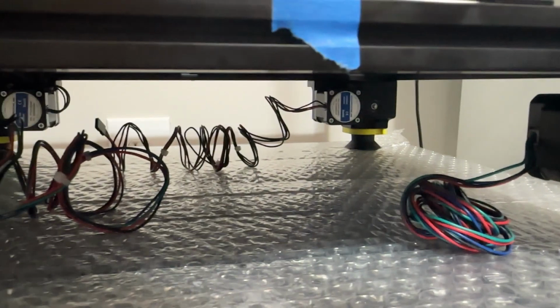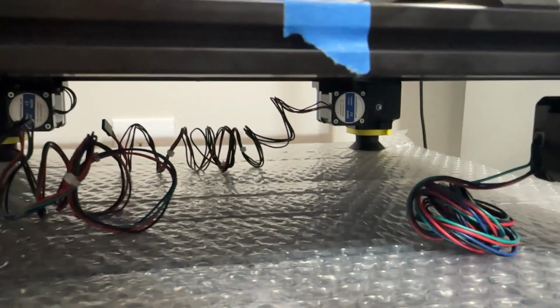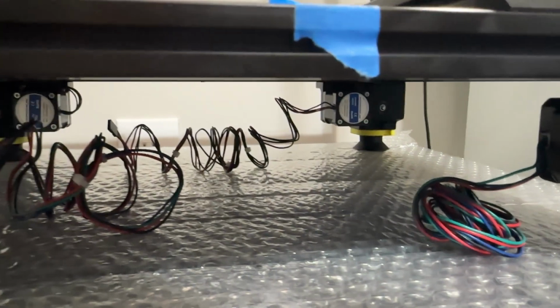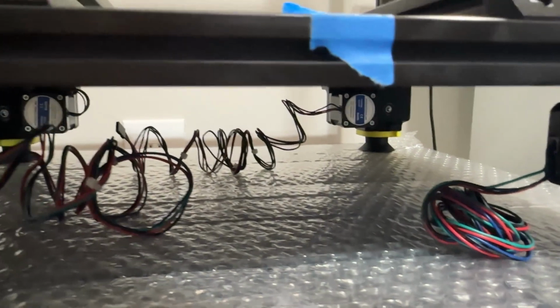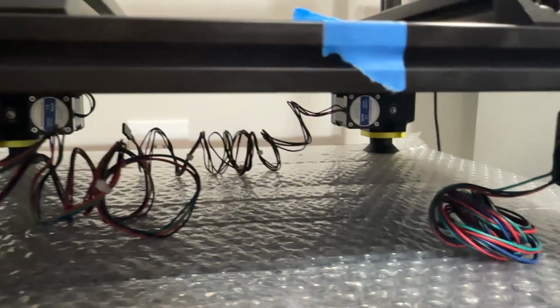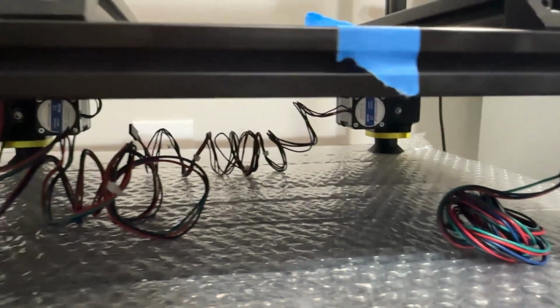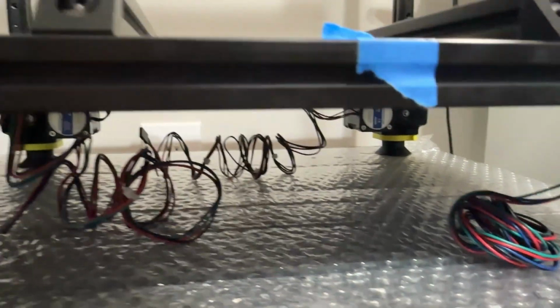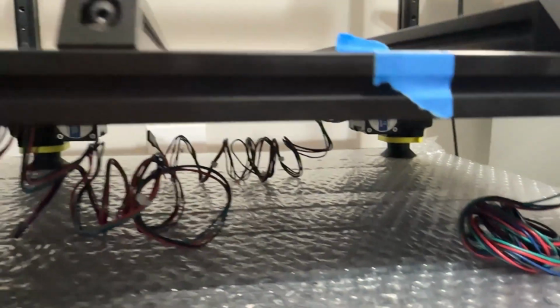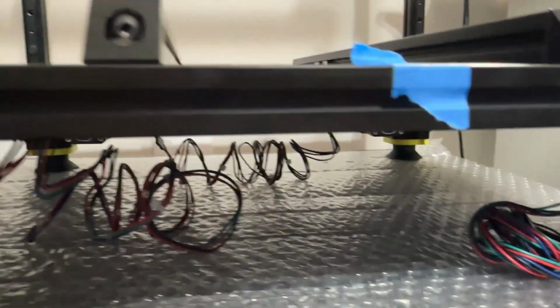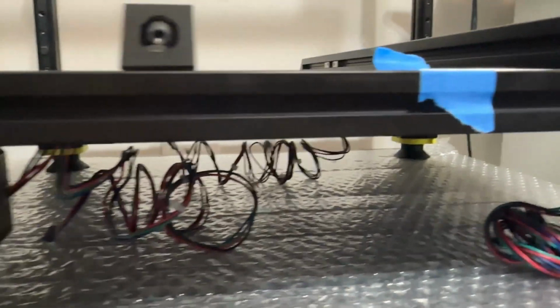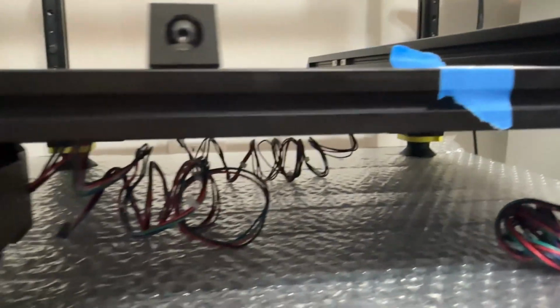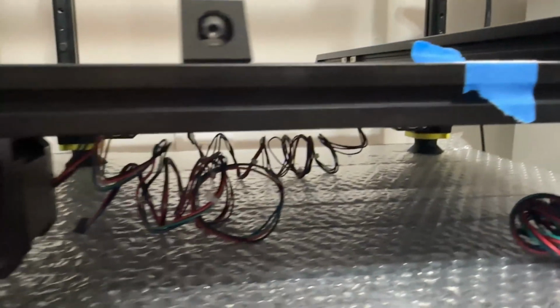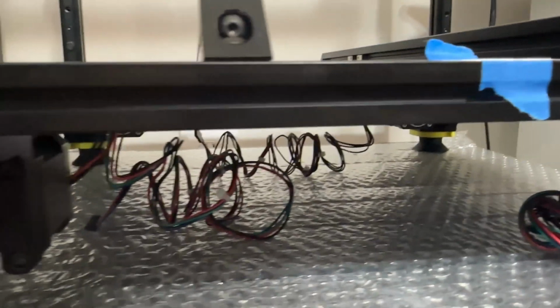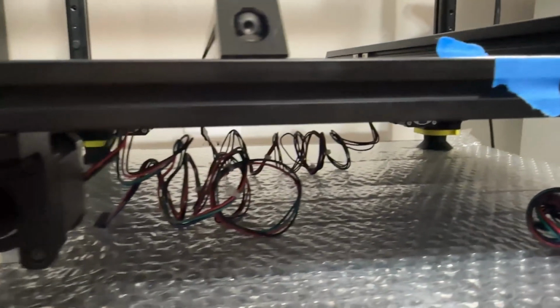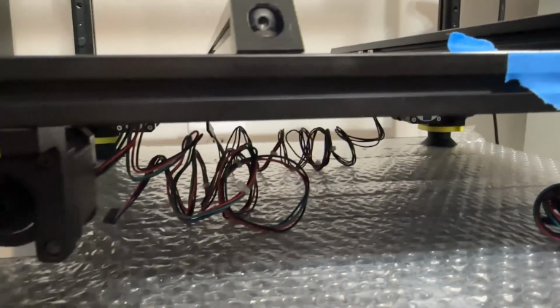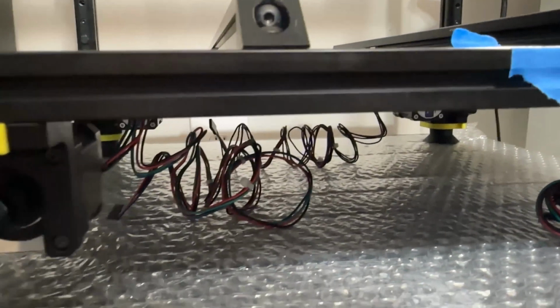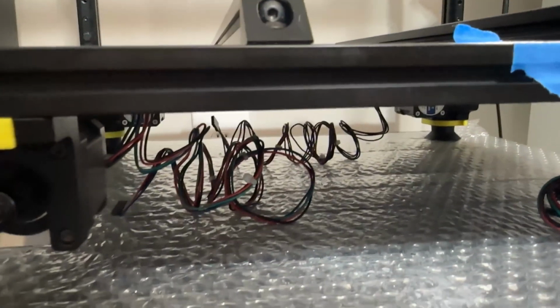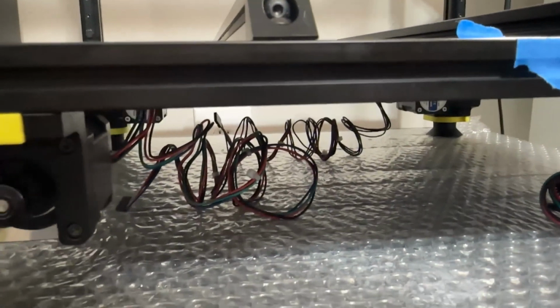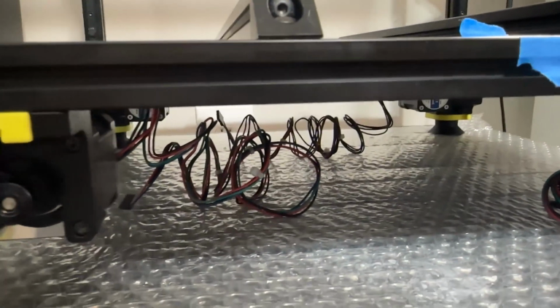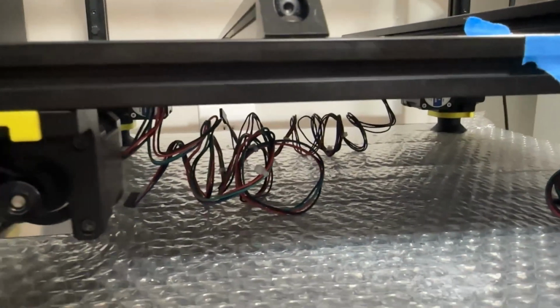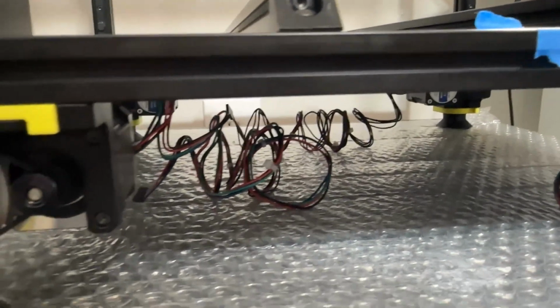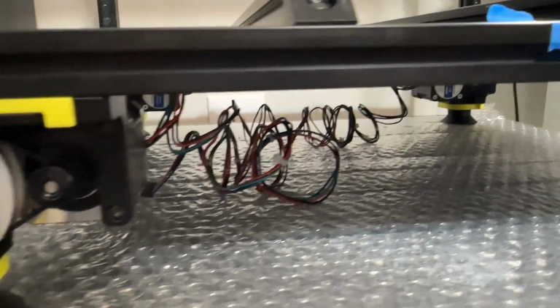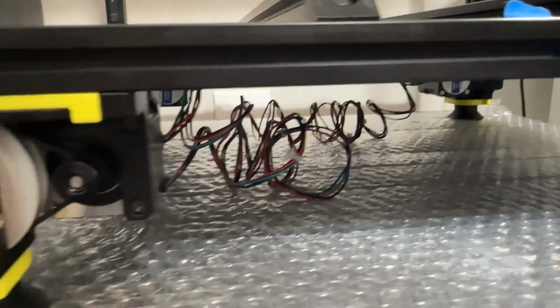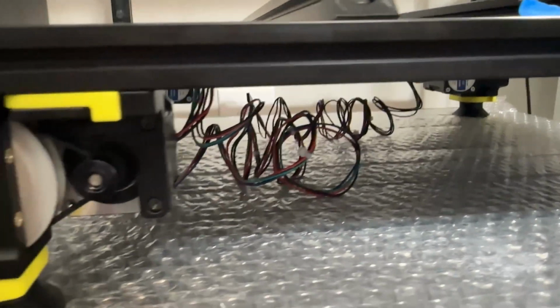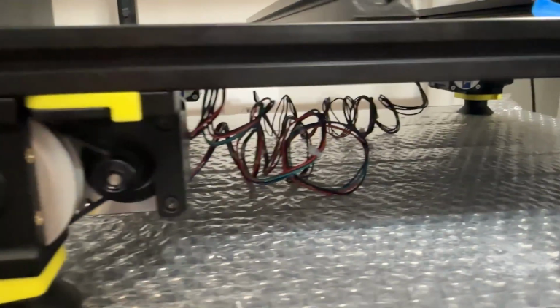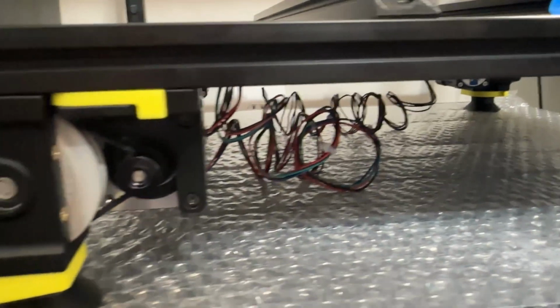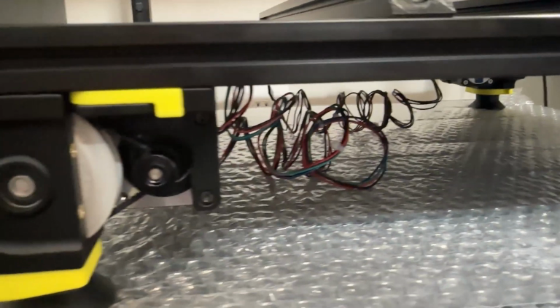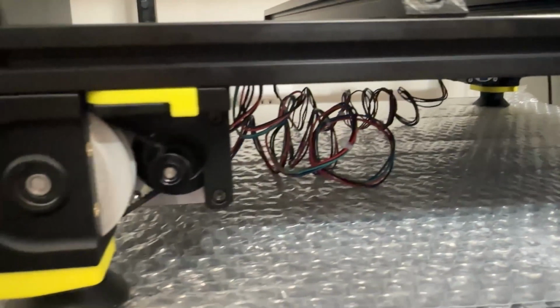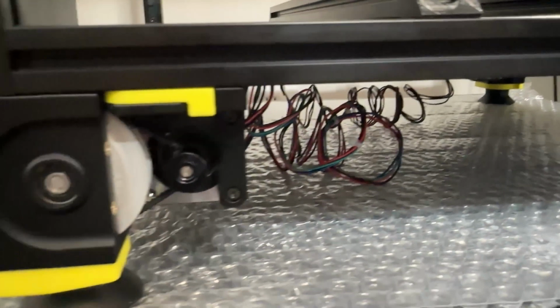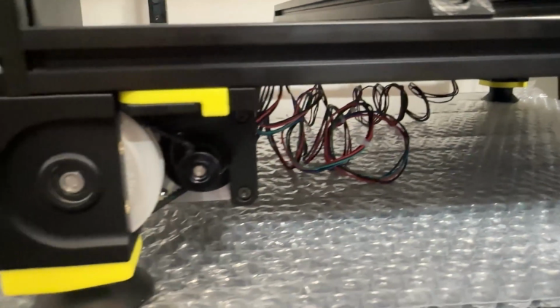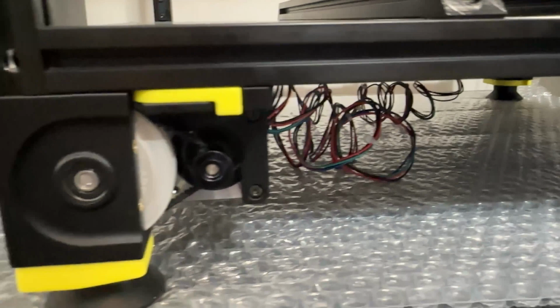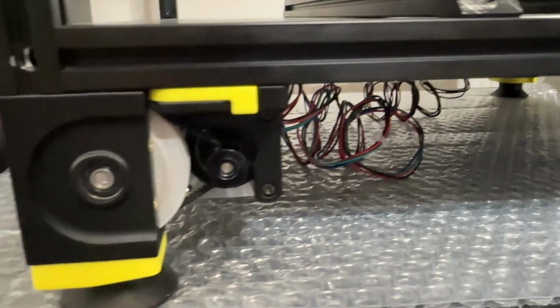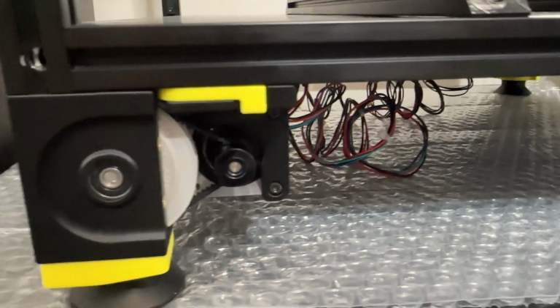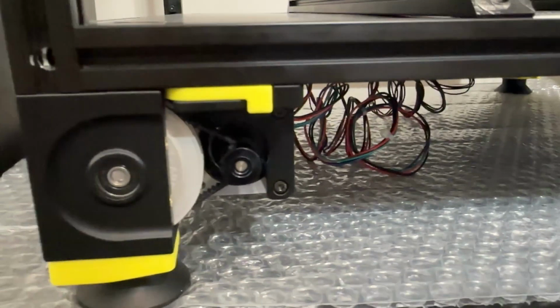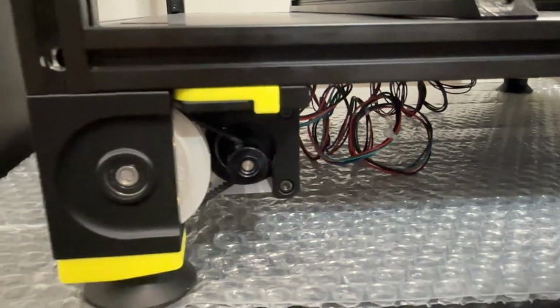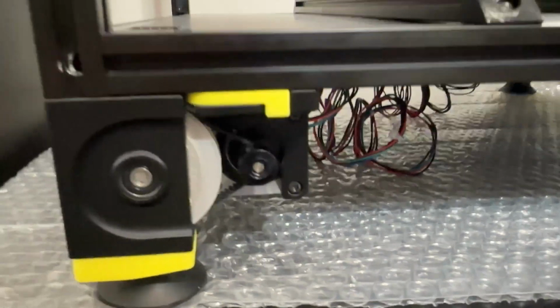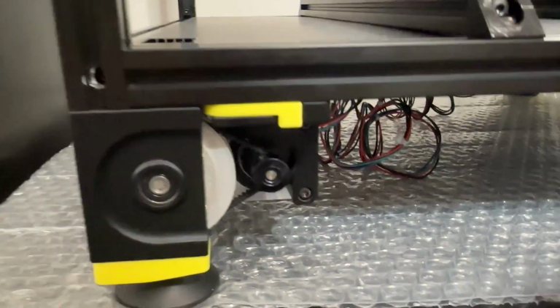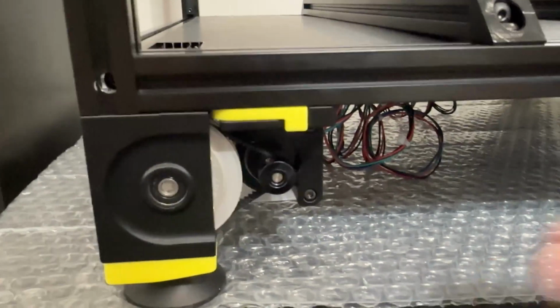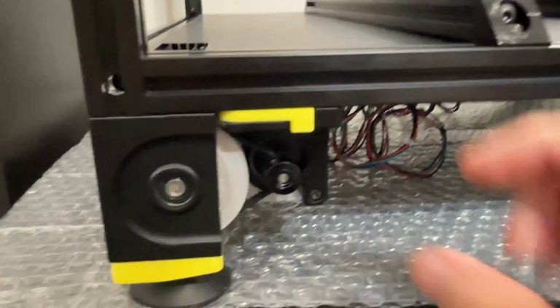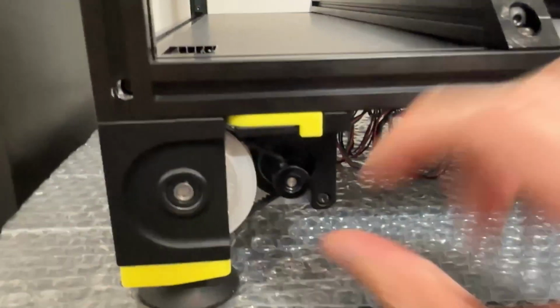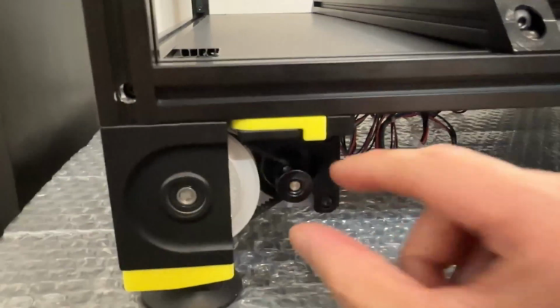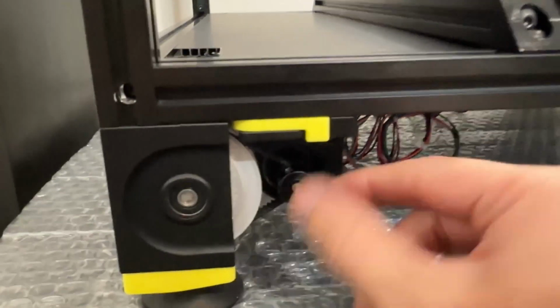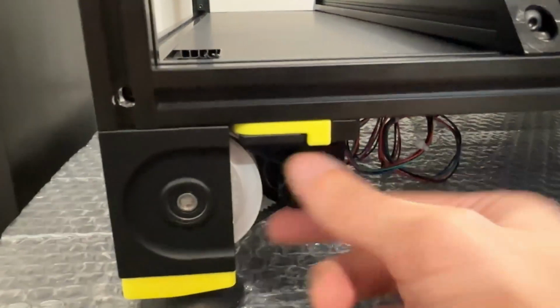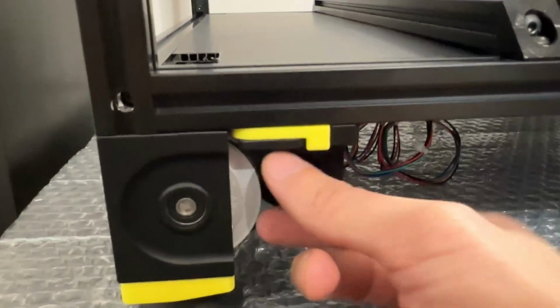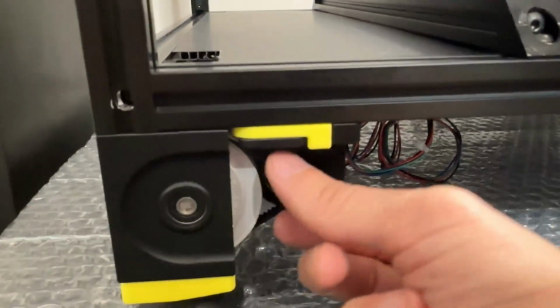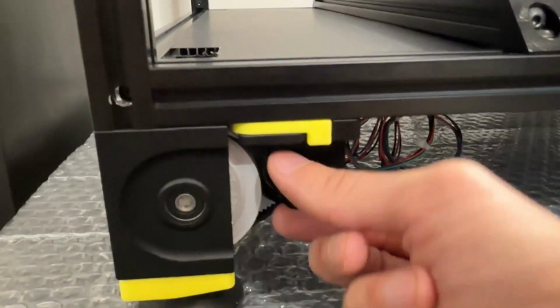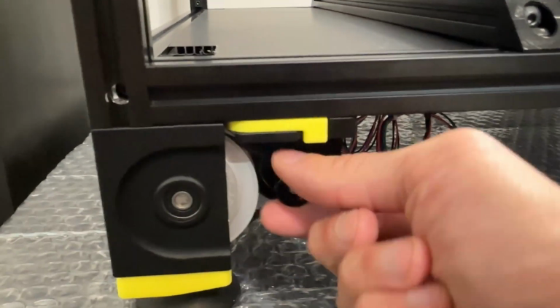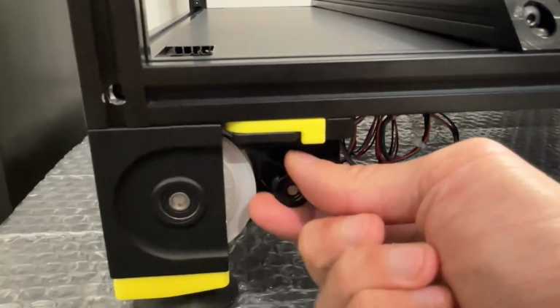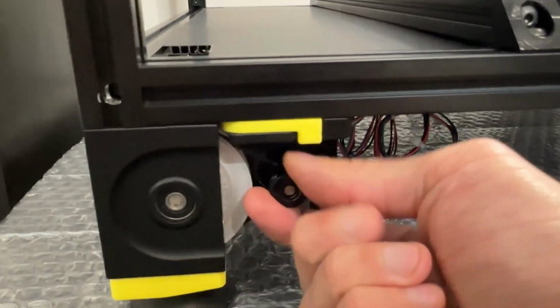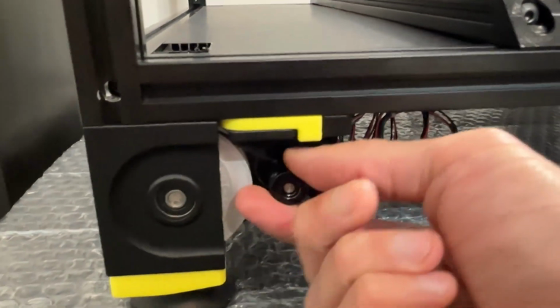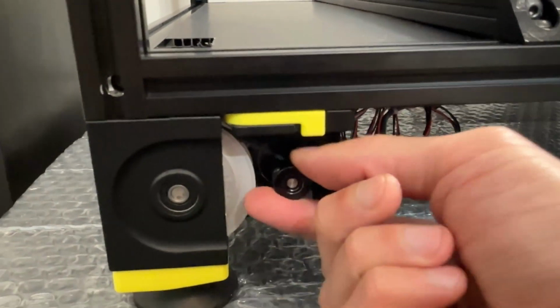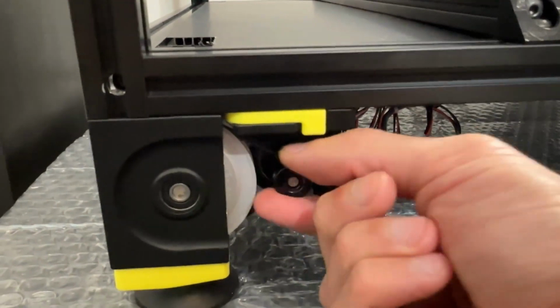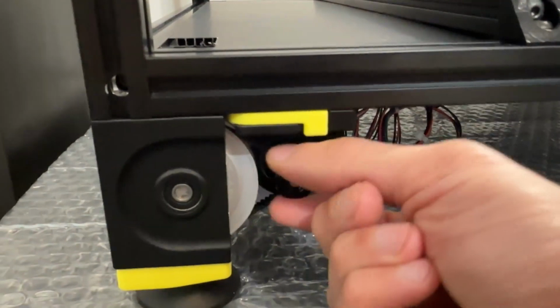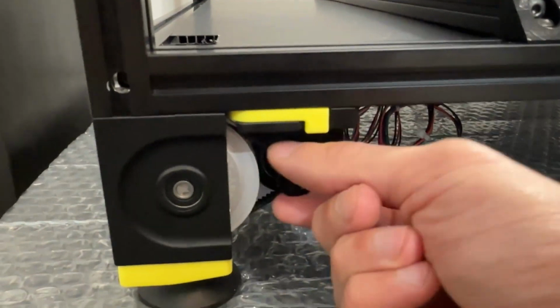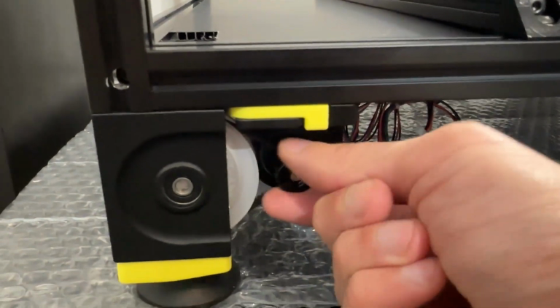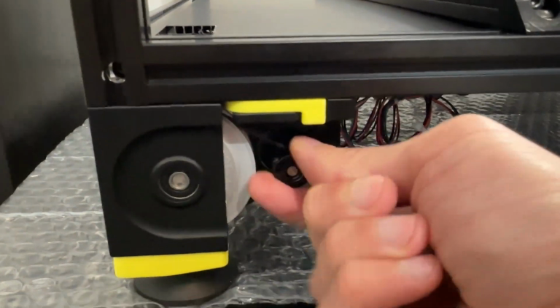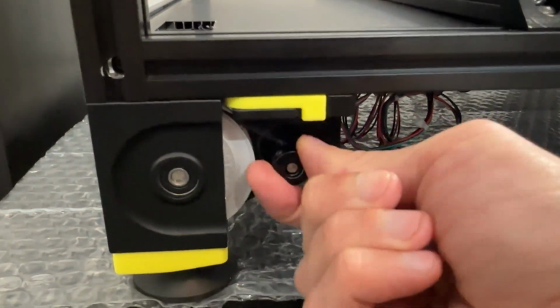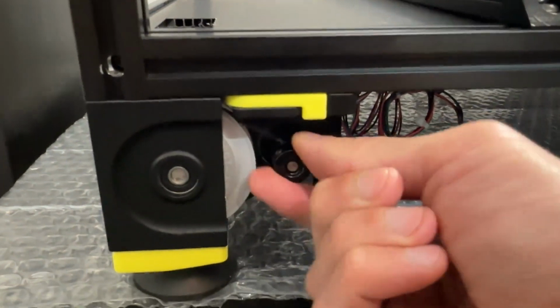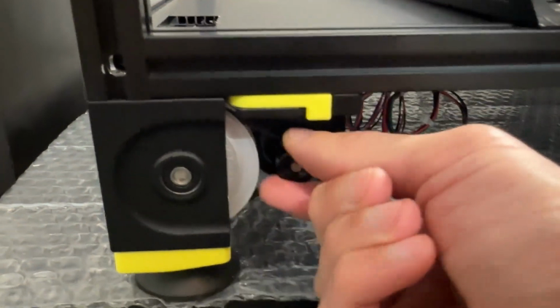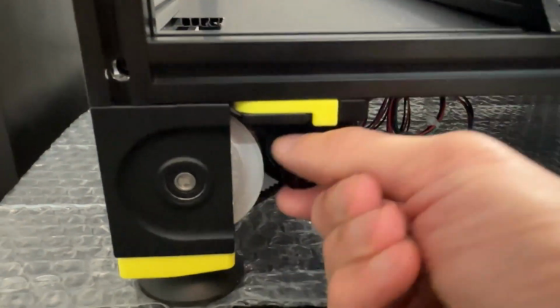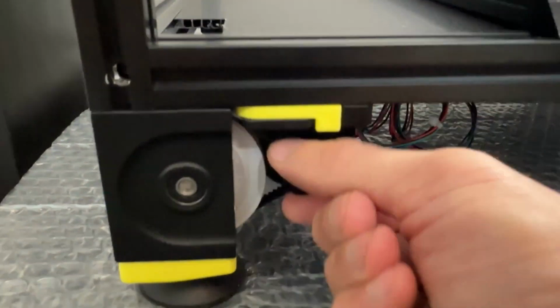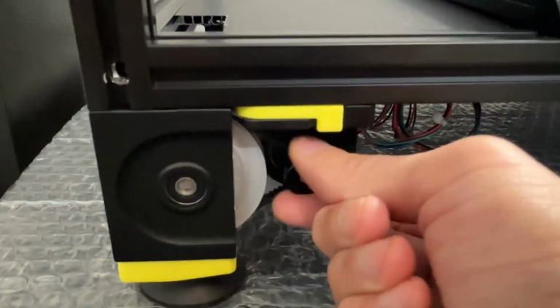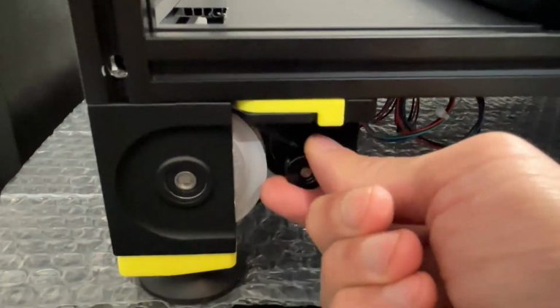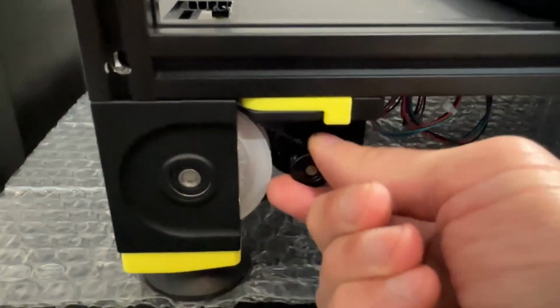If anyone has recommendations for pre-drilled plates that are in stock, please leave a comment below, and see you all next time.